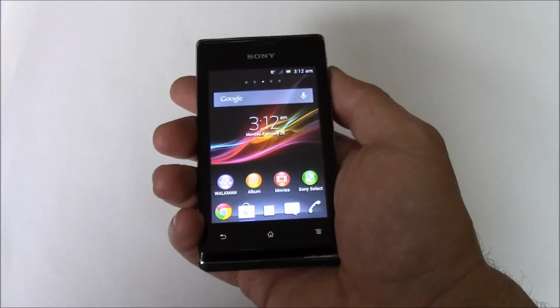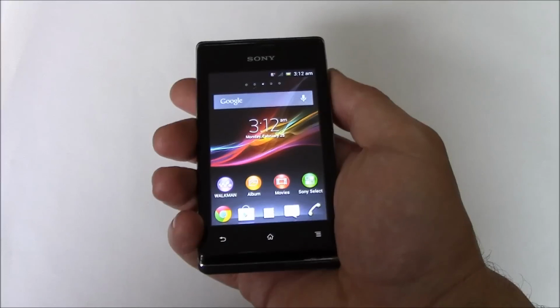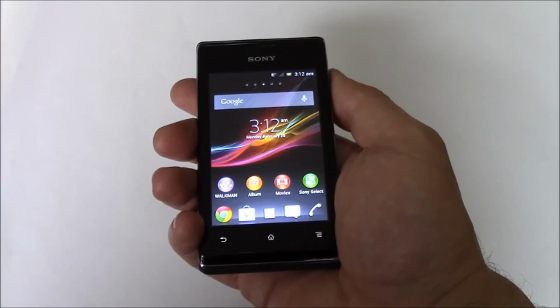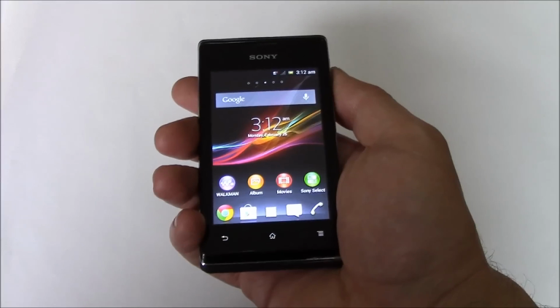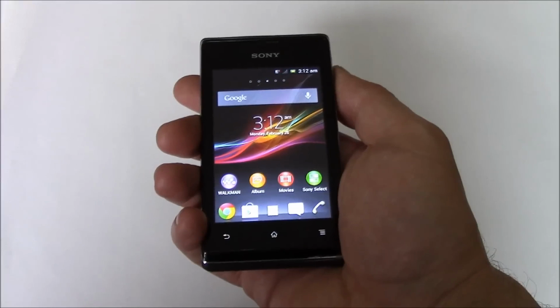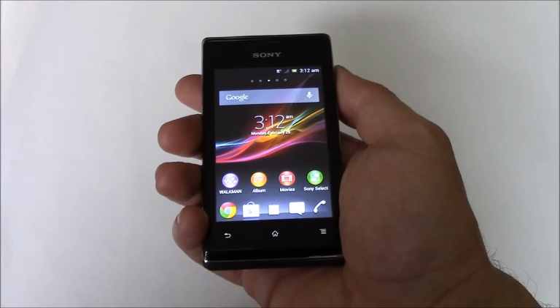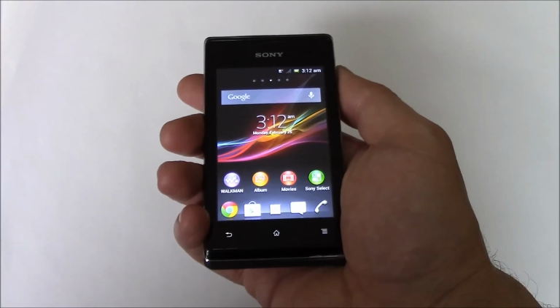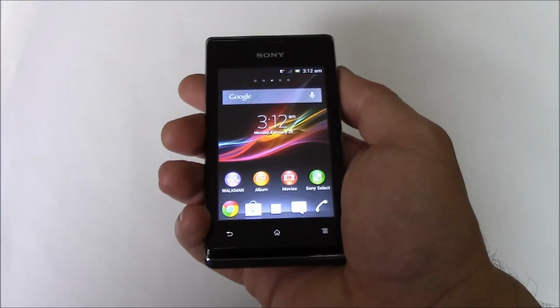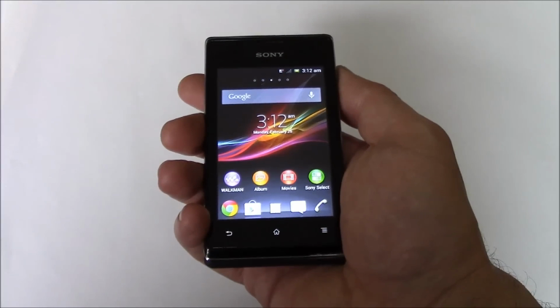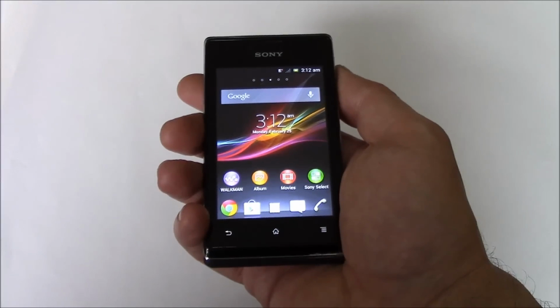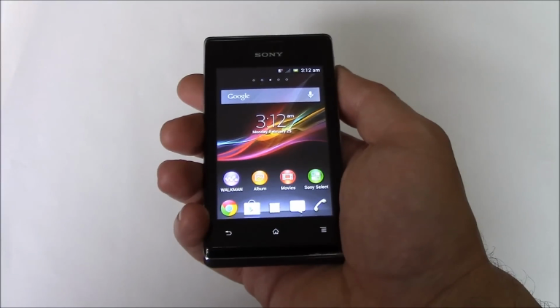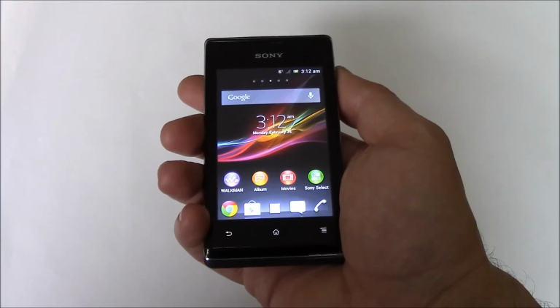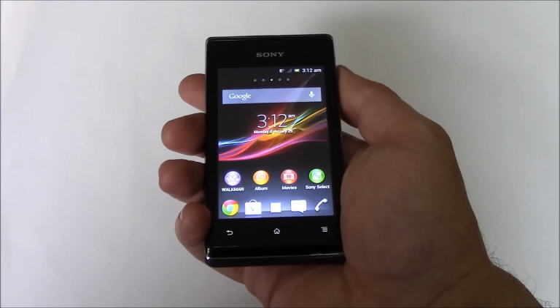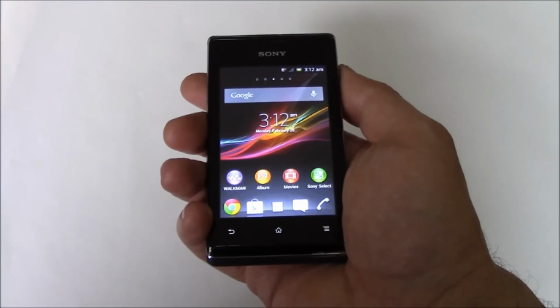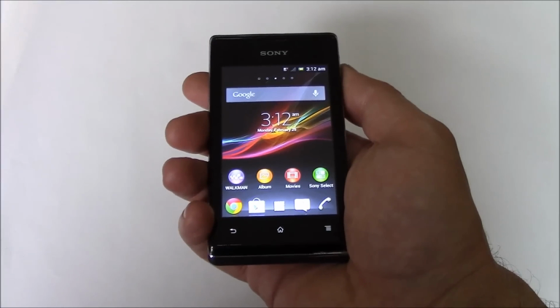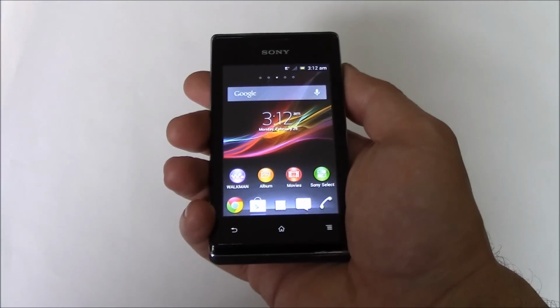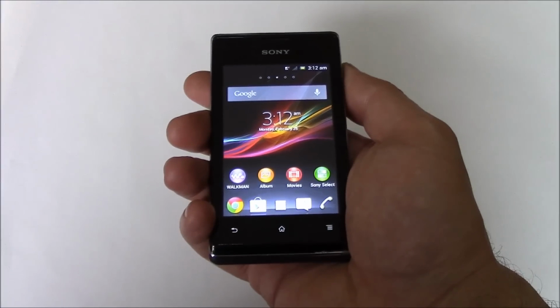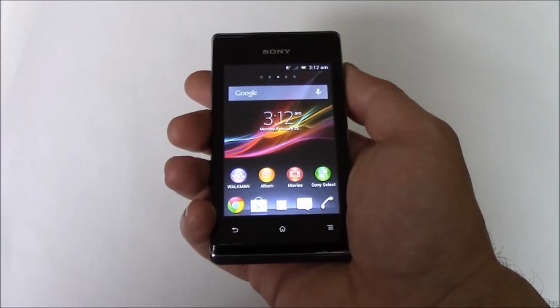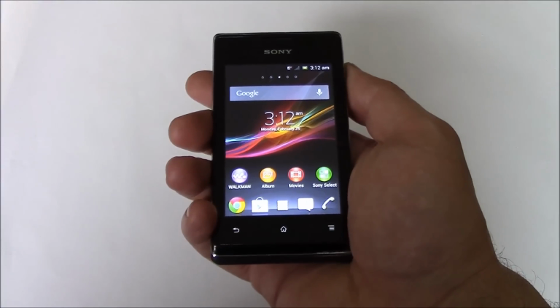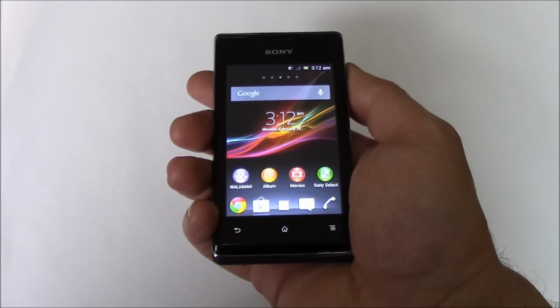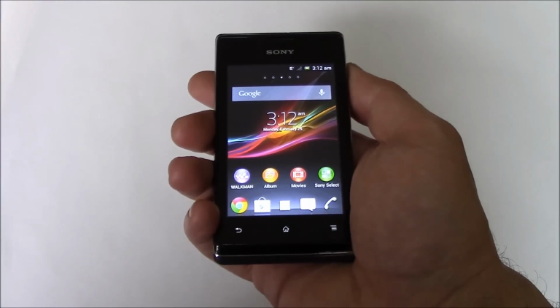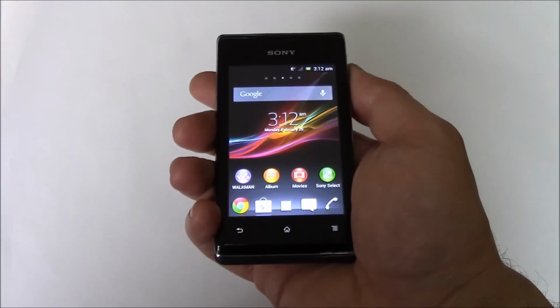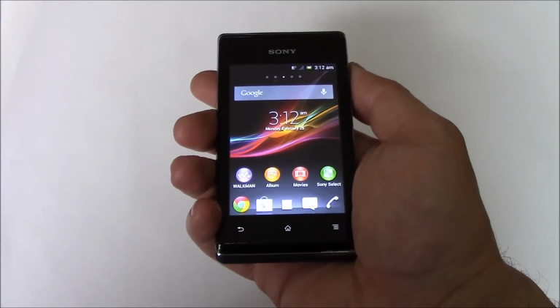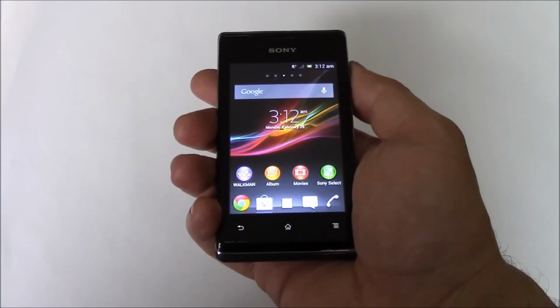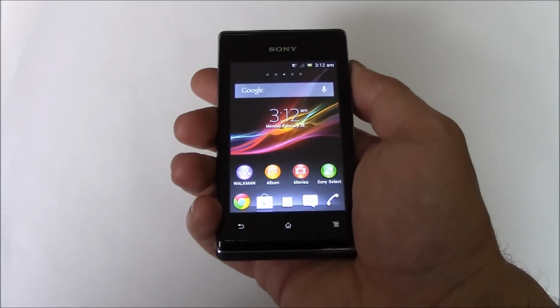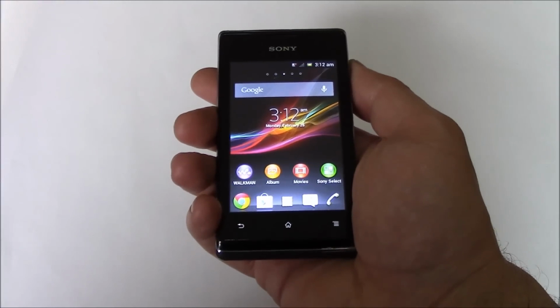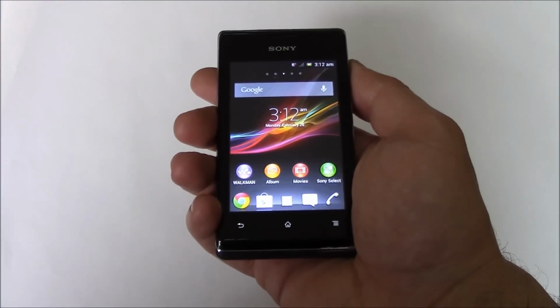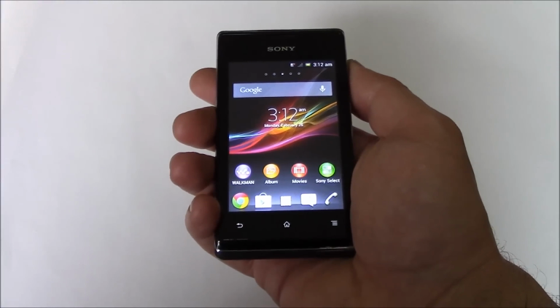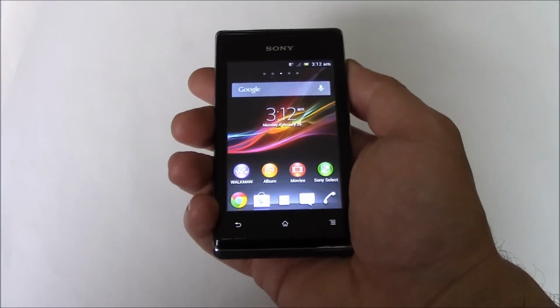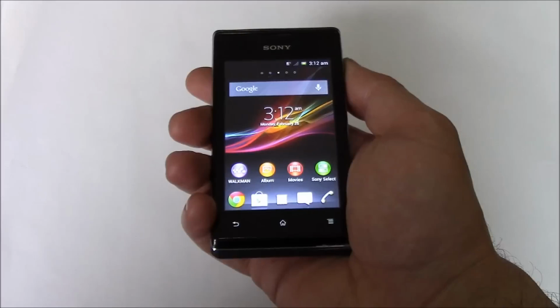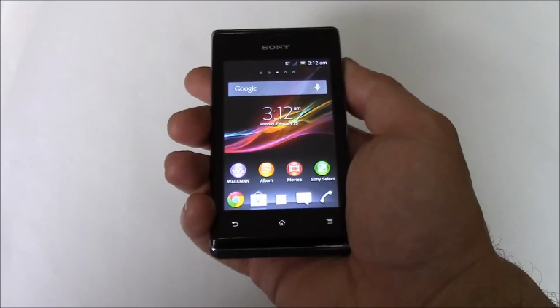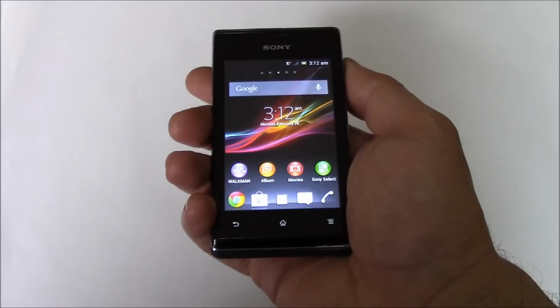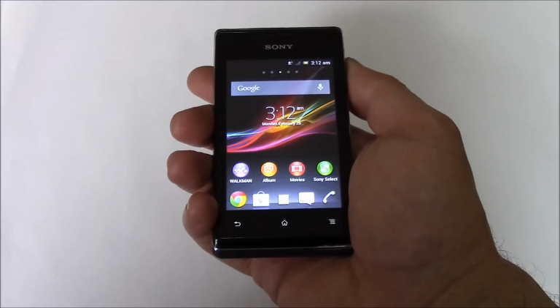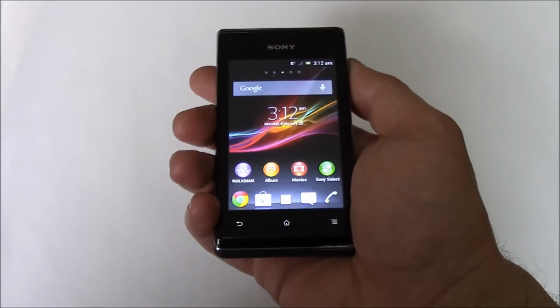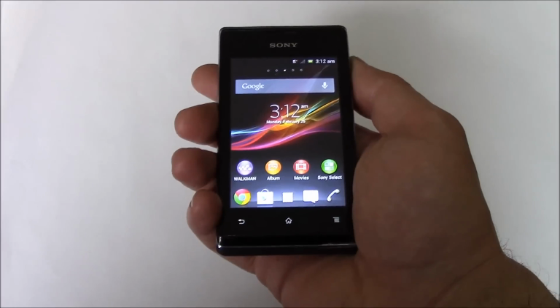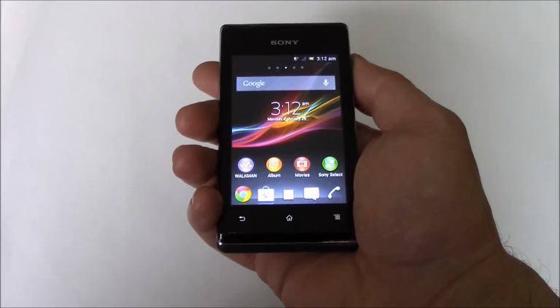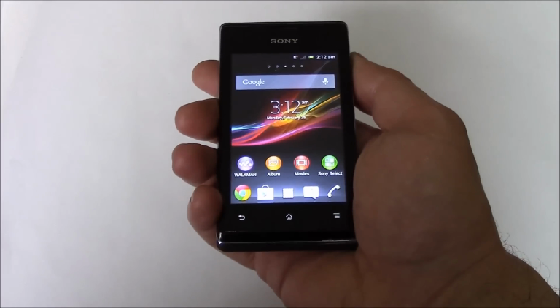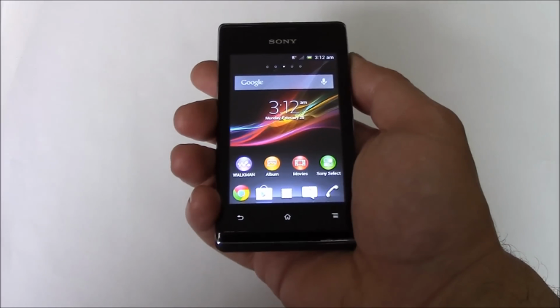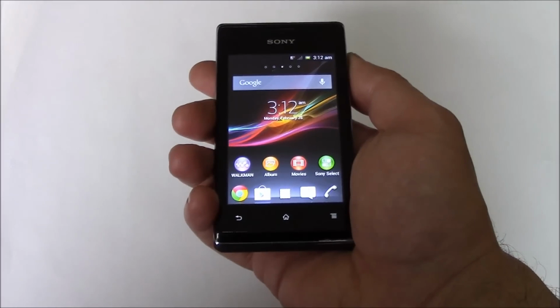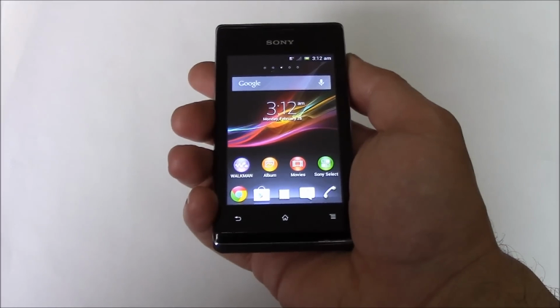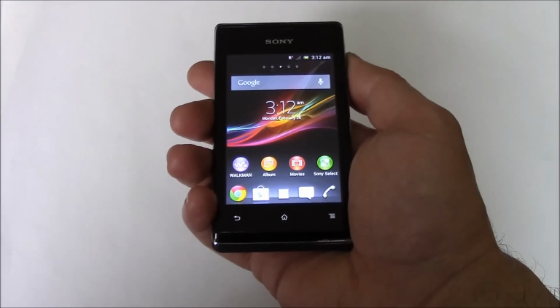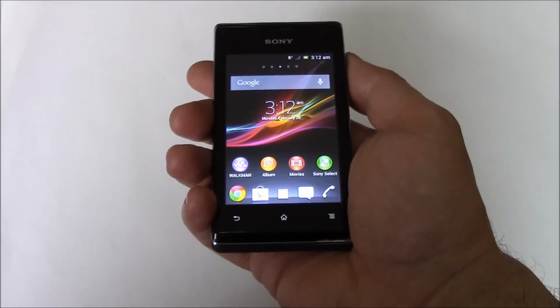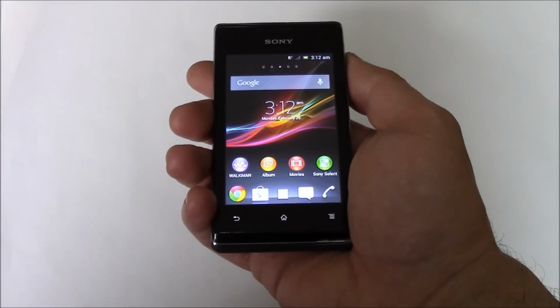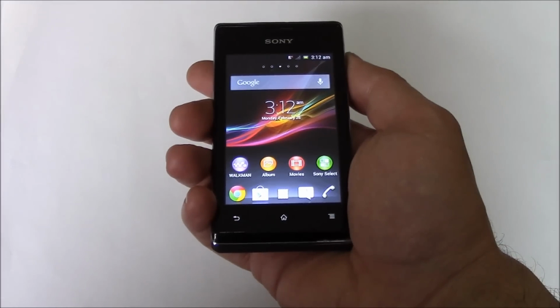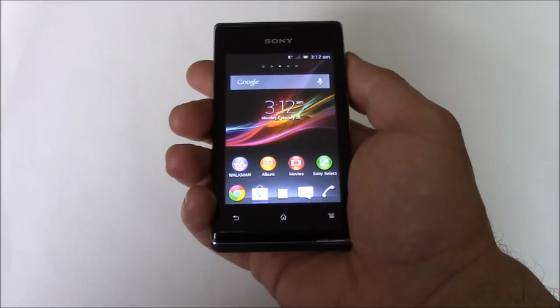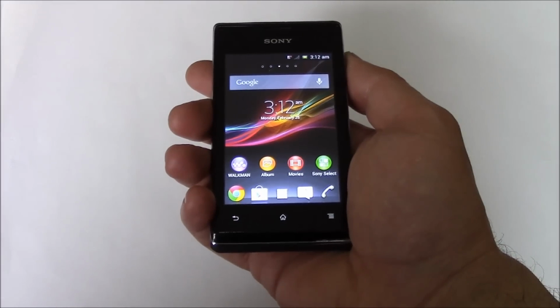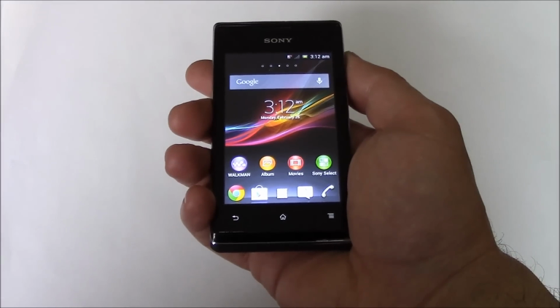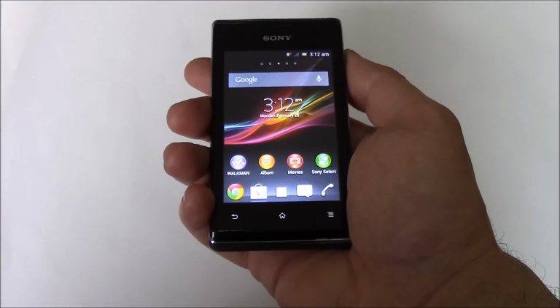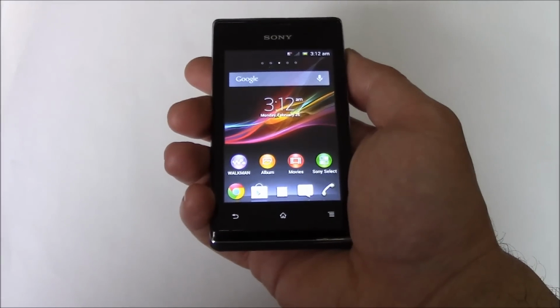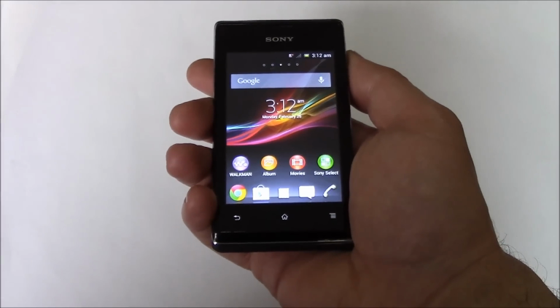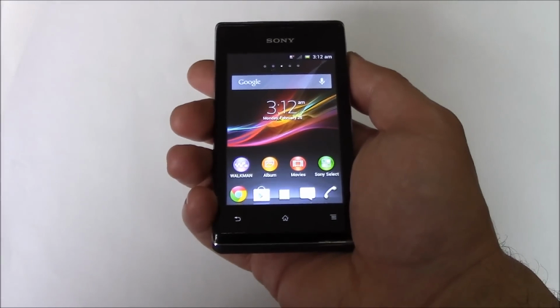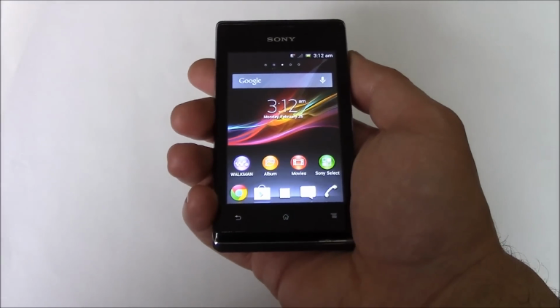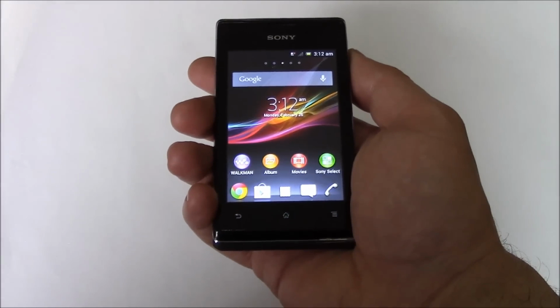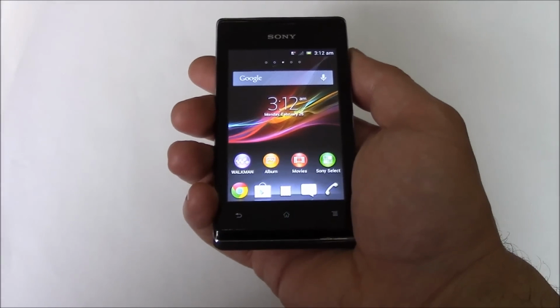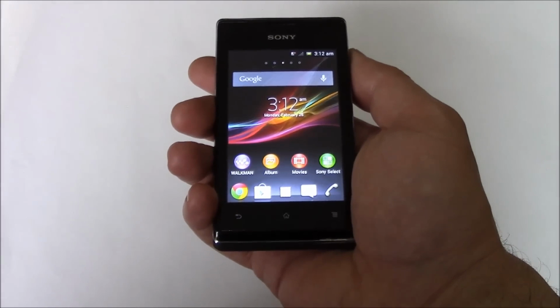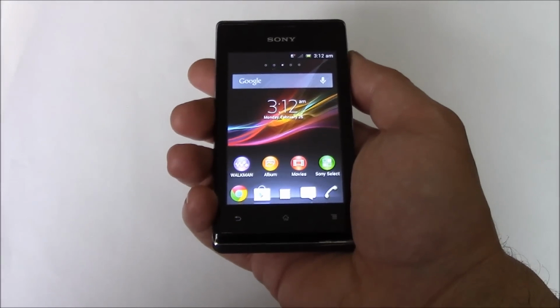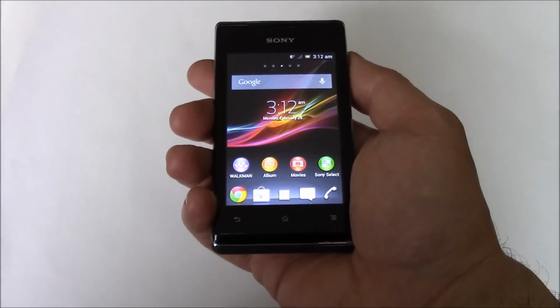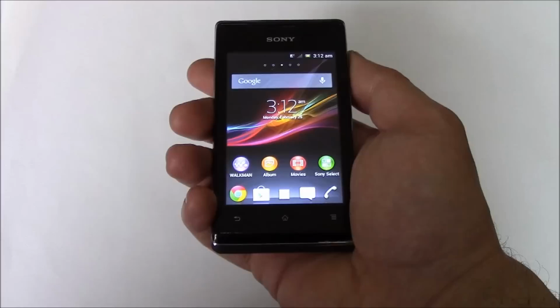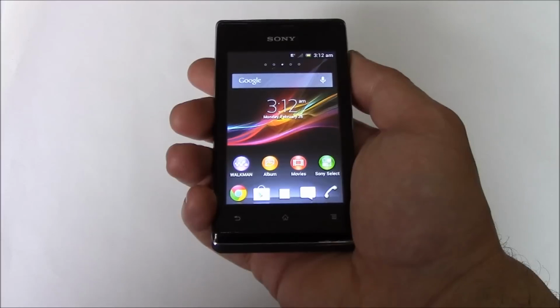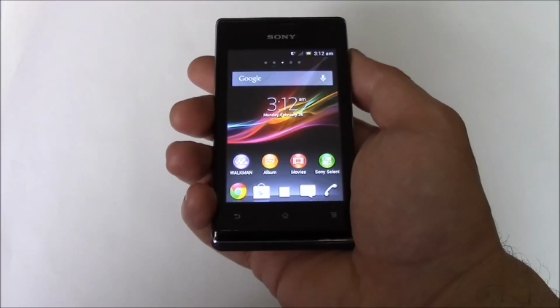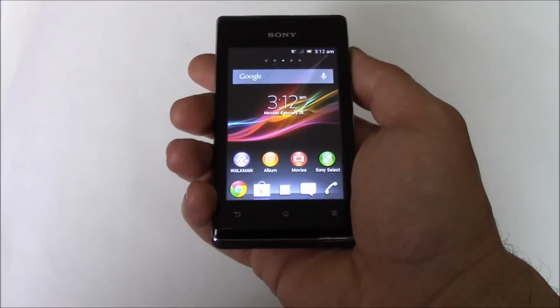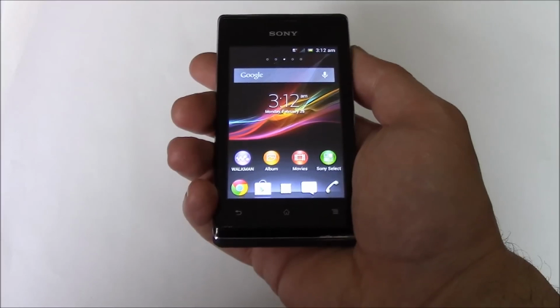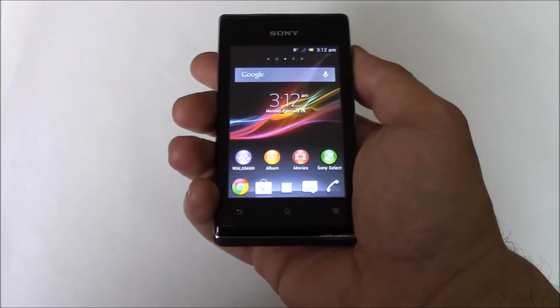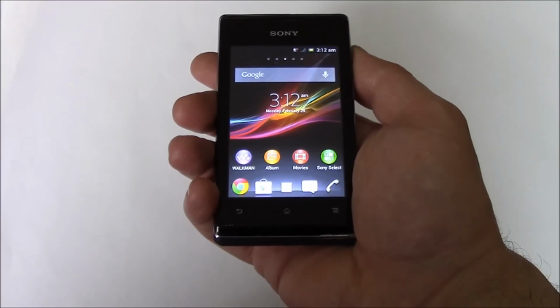In this tutorial, I'm going to show you how to take a screenshot on a Sony Xperia C1504 smartphone.